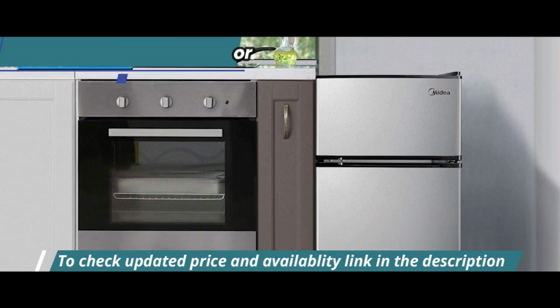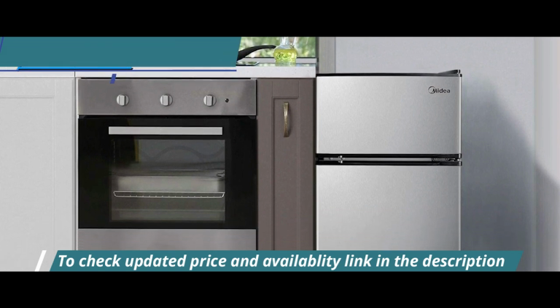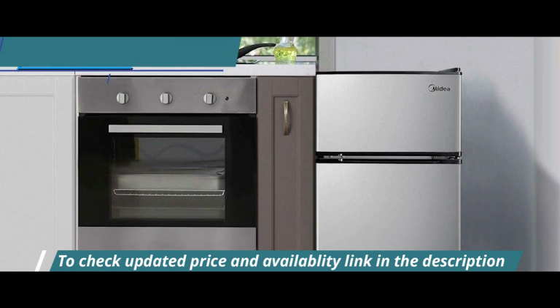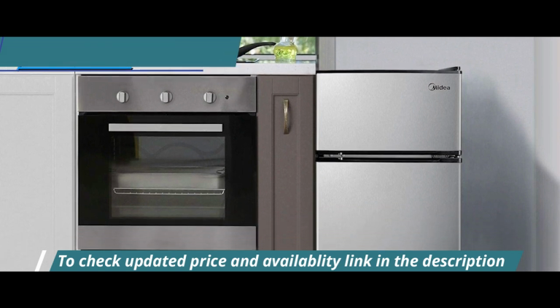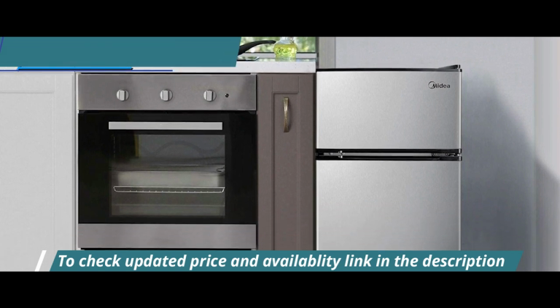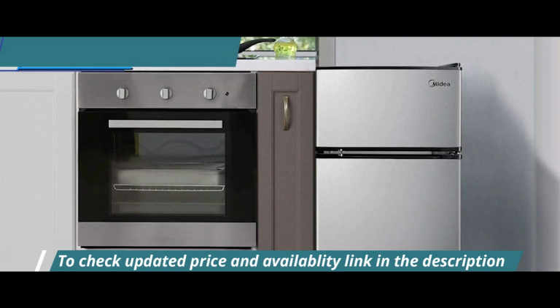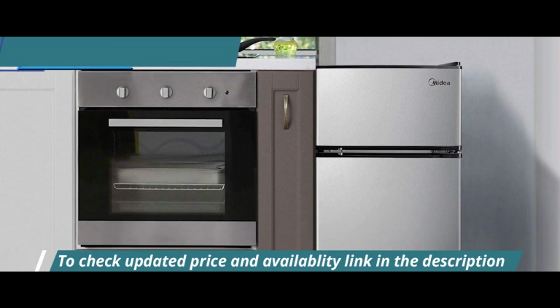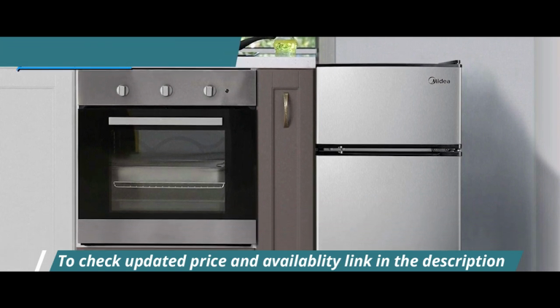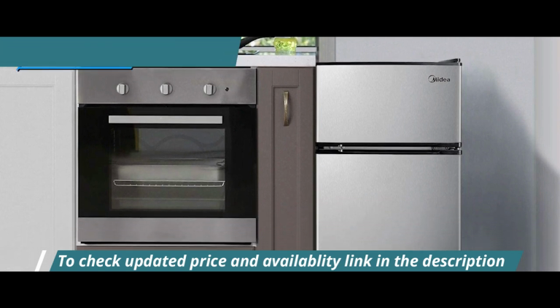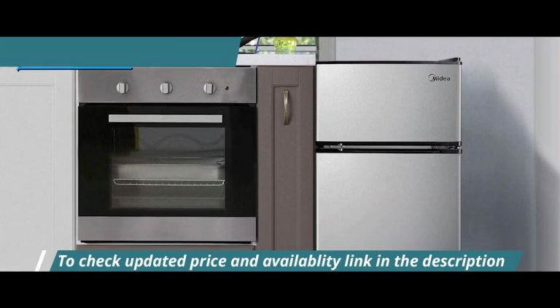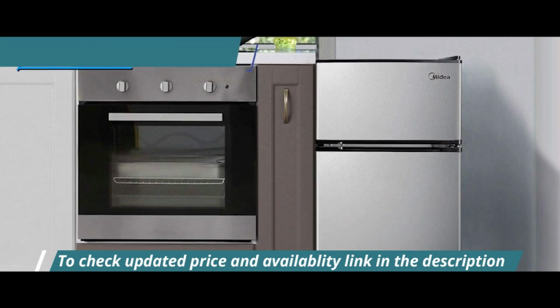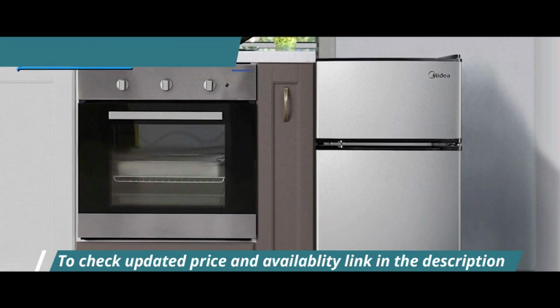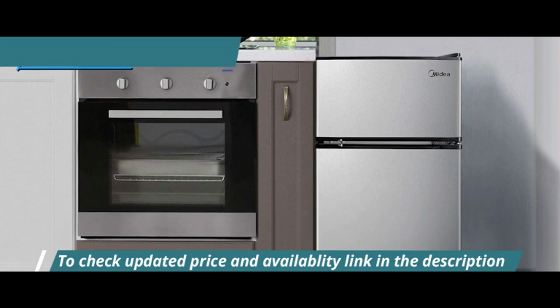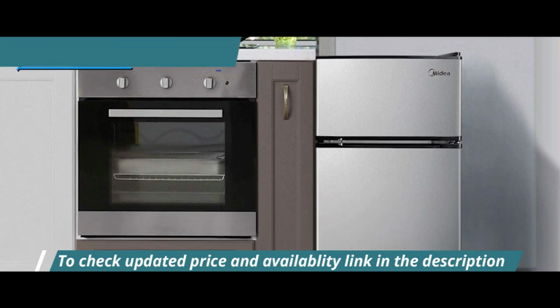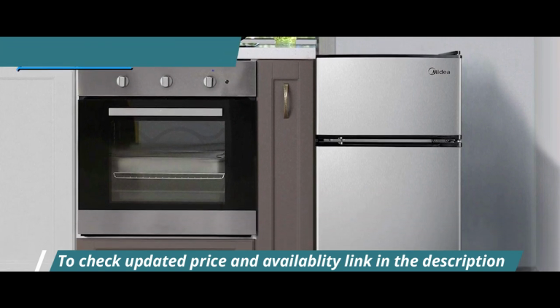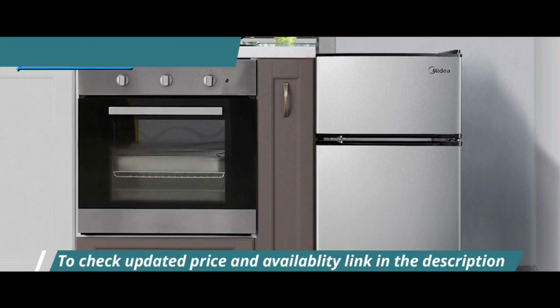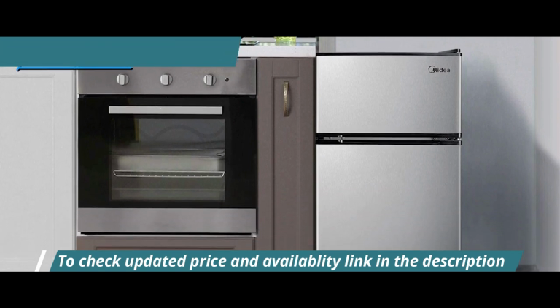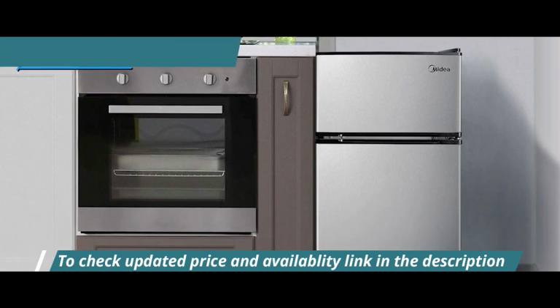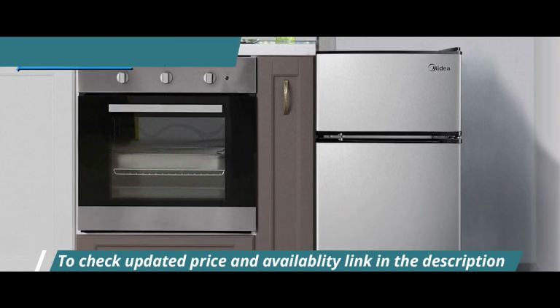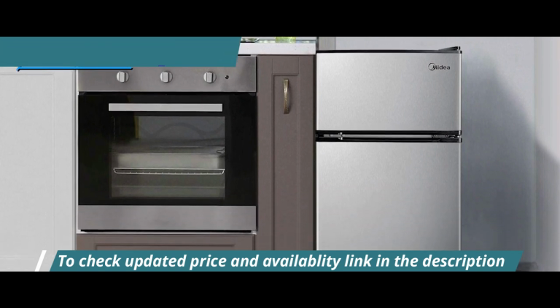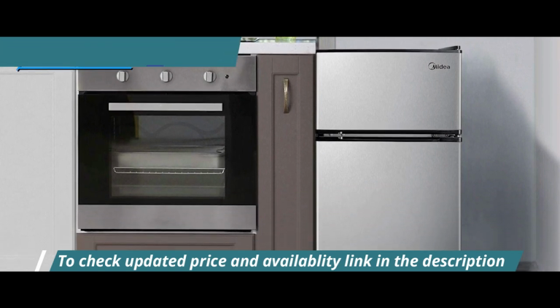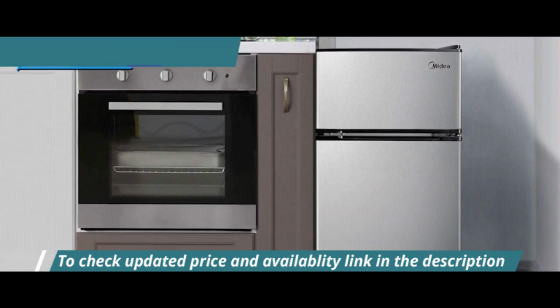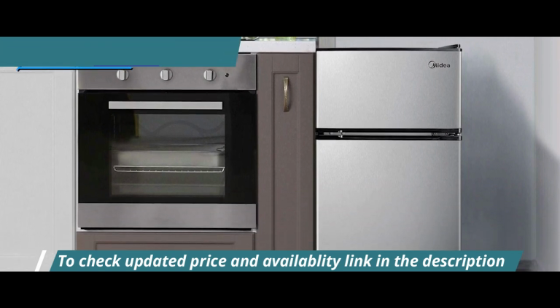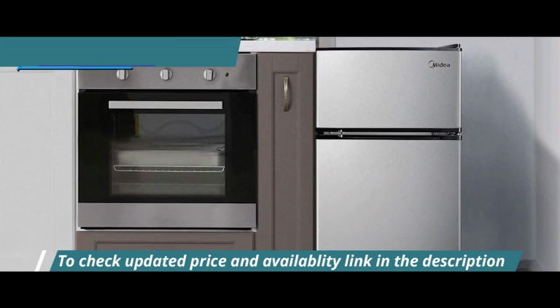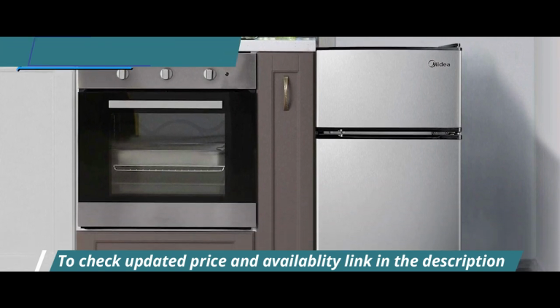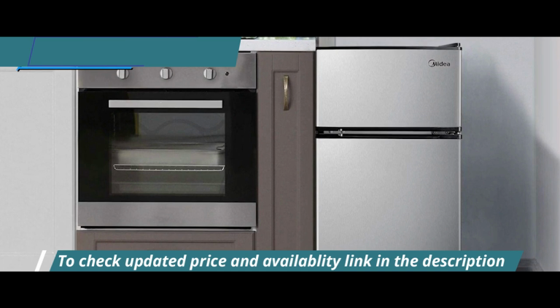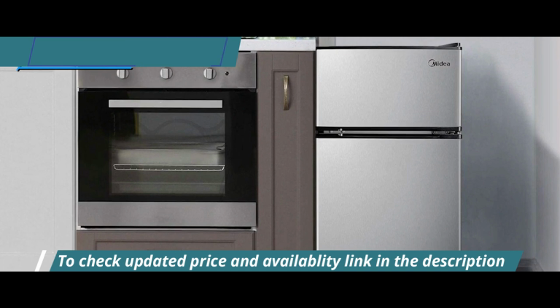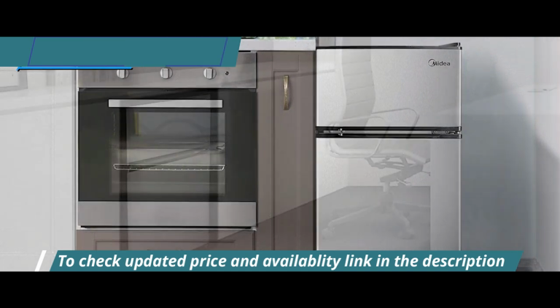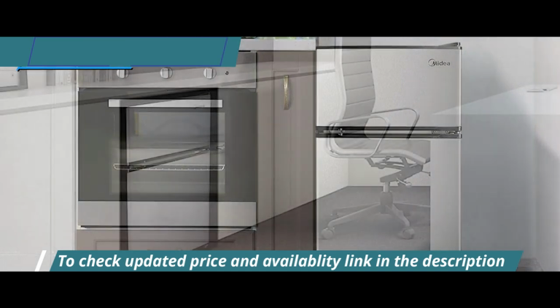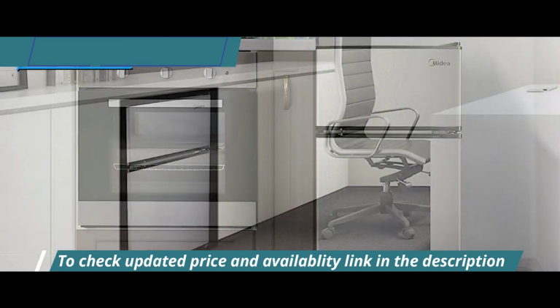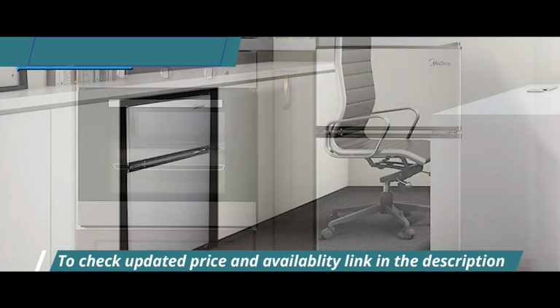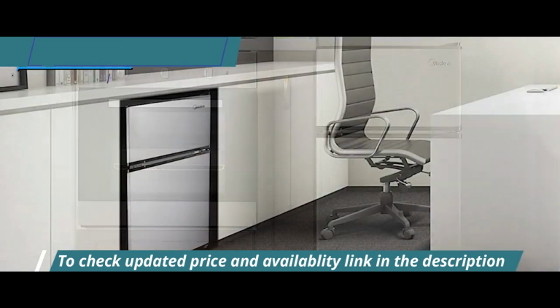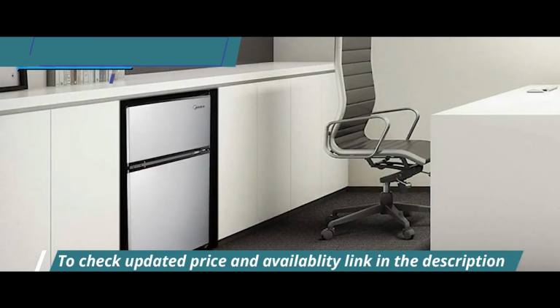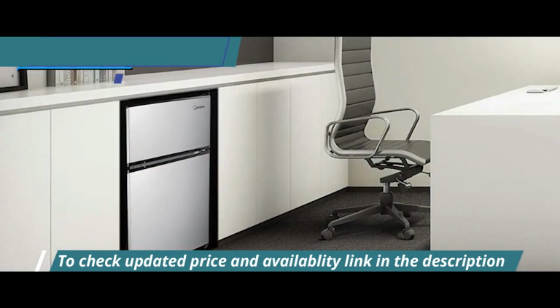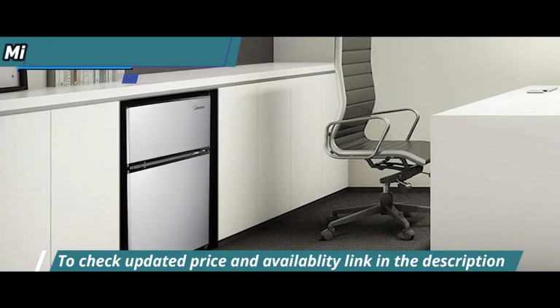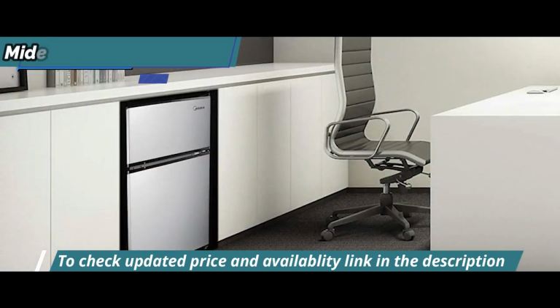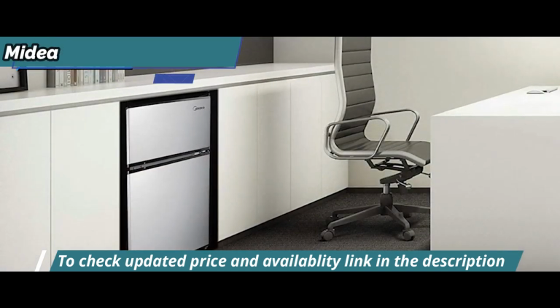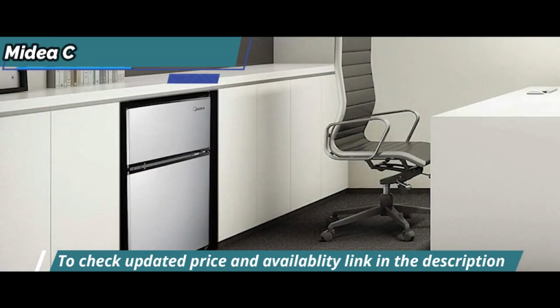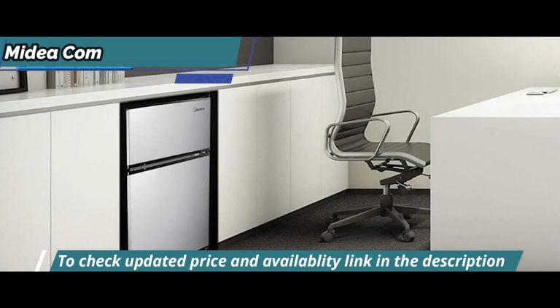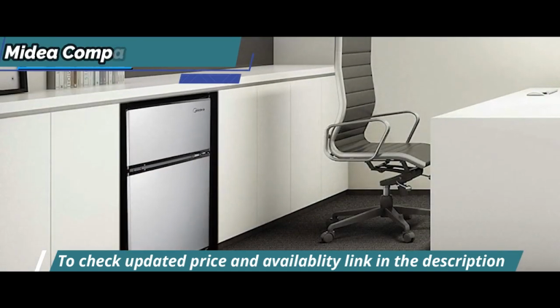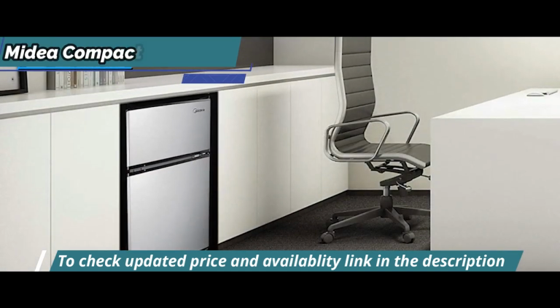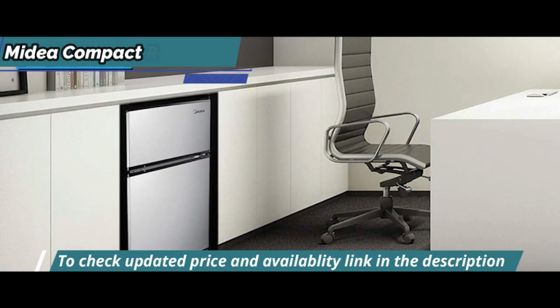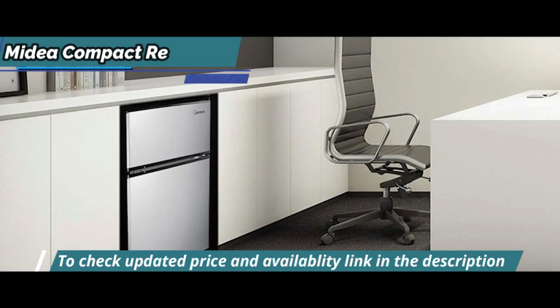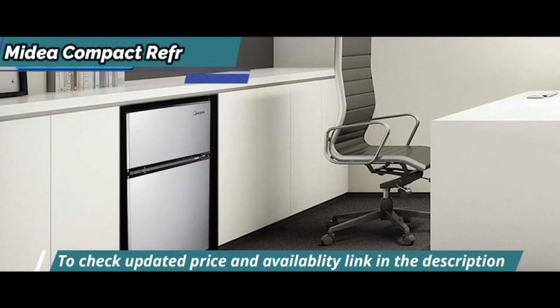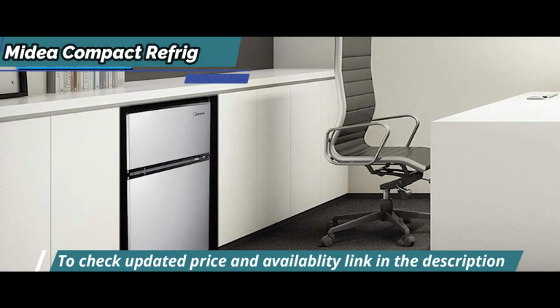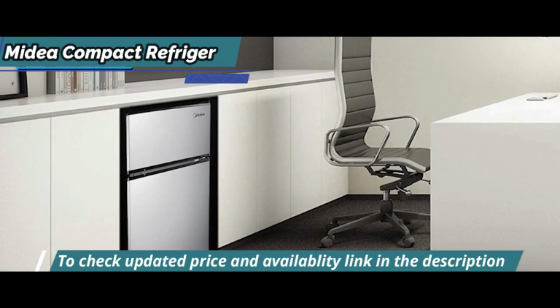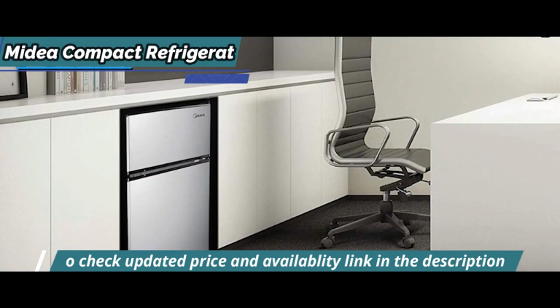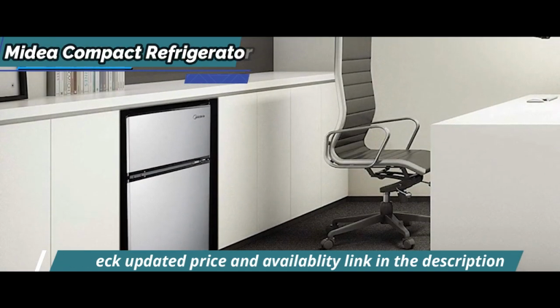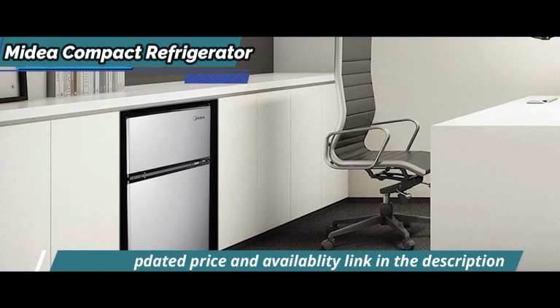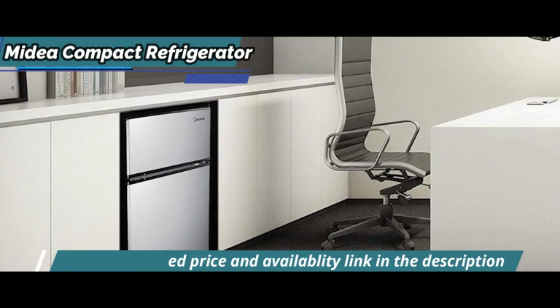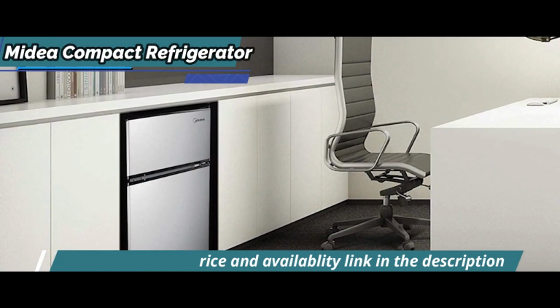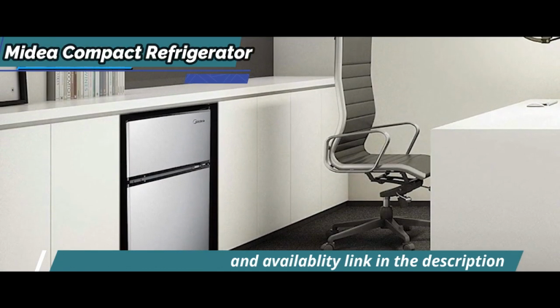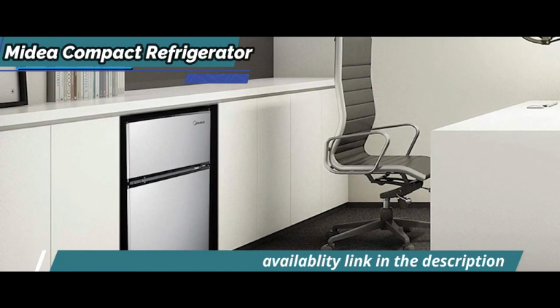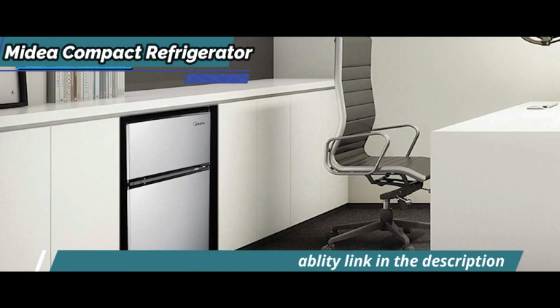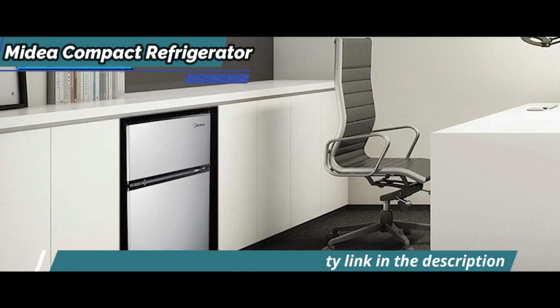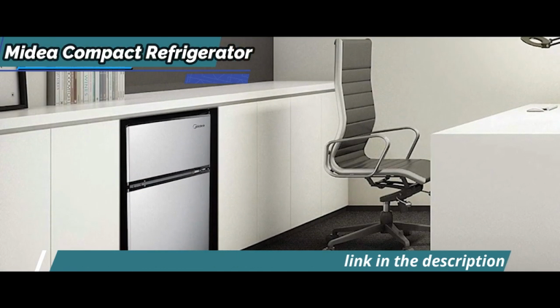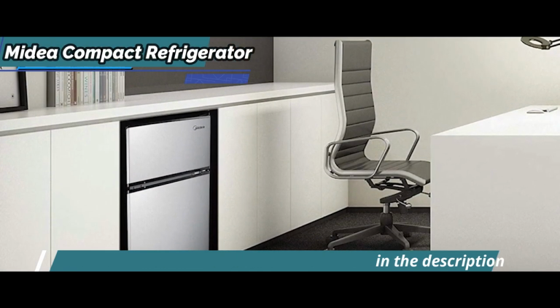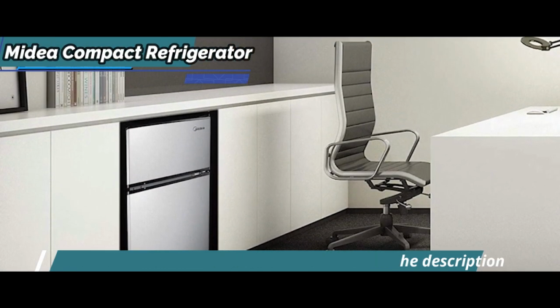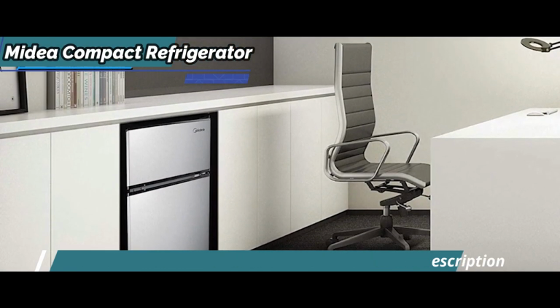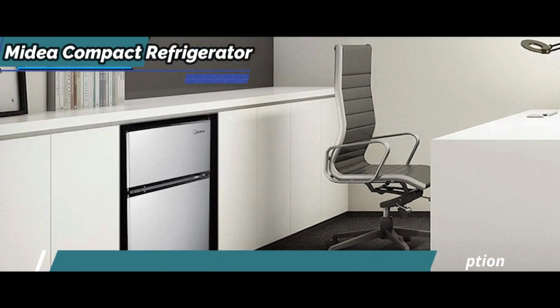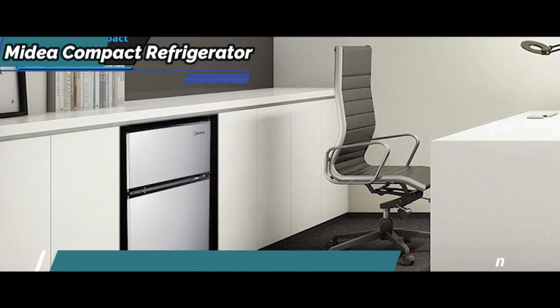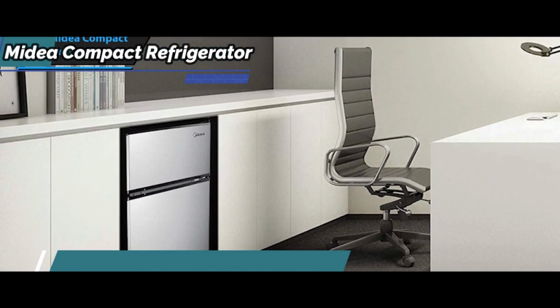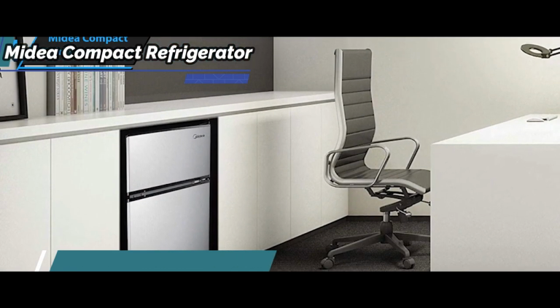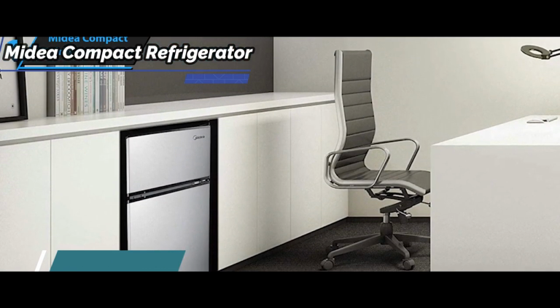The mechanical temperature controls allow you to set your preferred control settings with ease, while the manual defrost setting makes cleaning hassle-free.